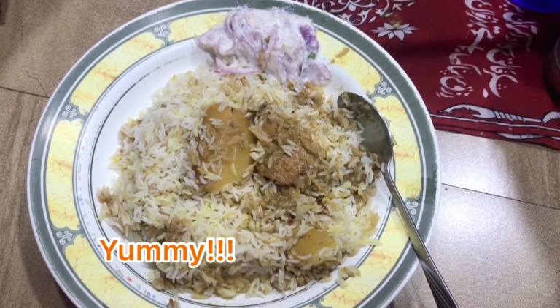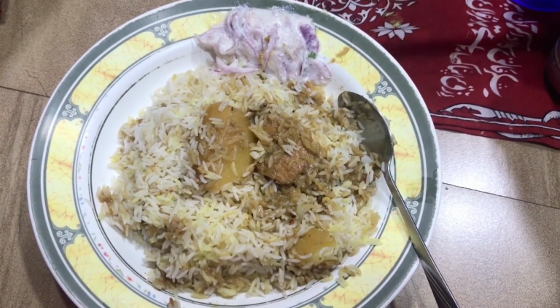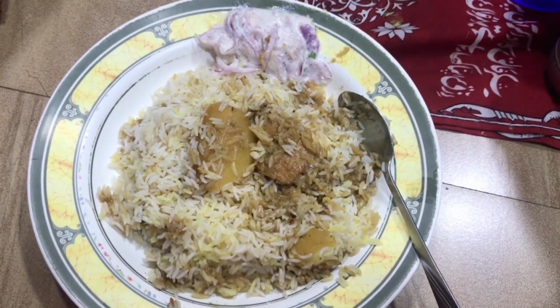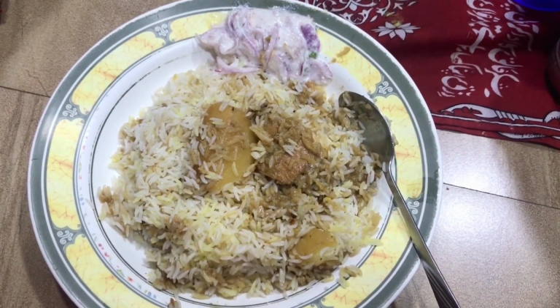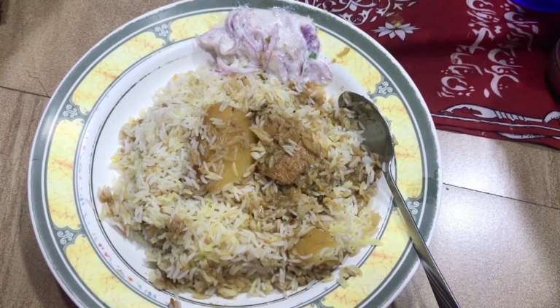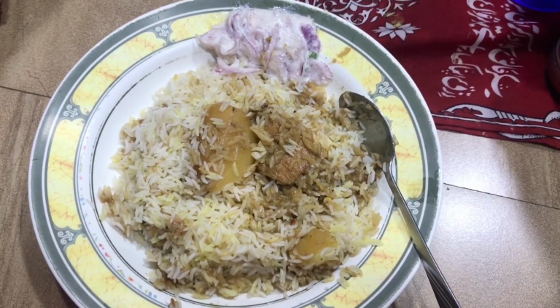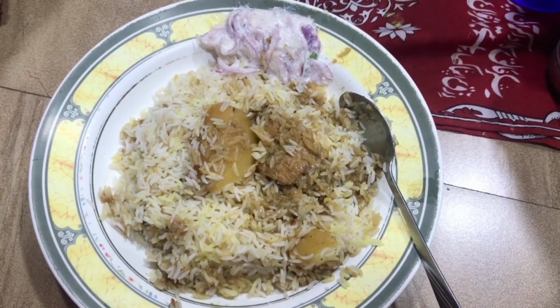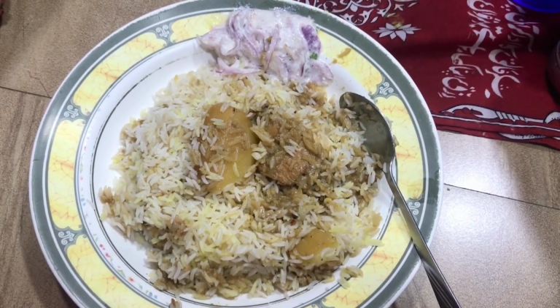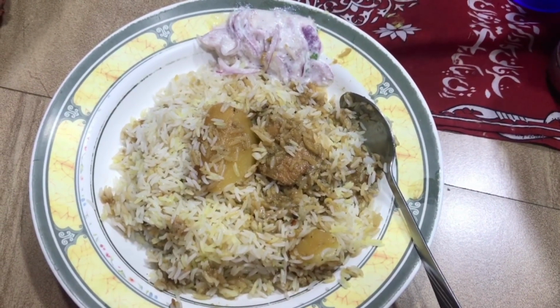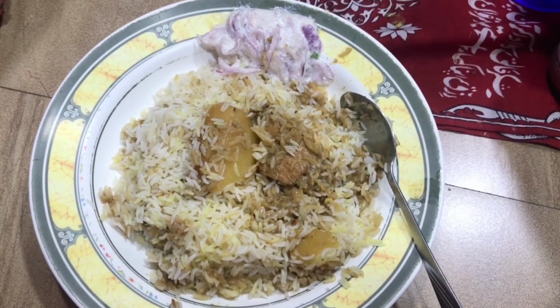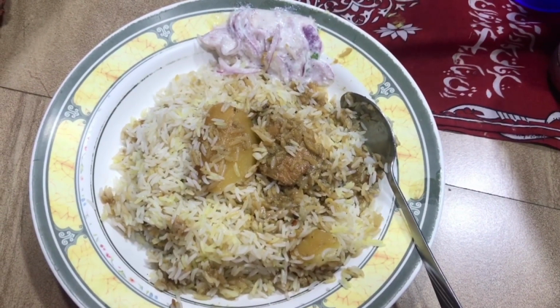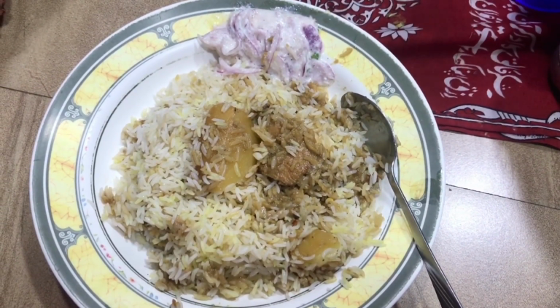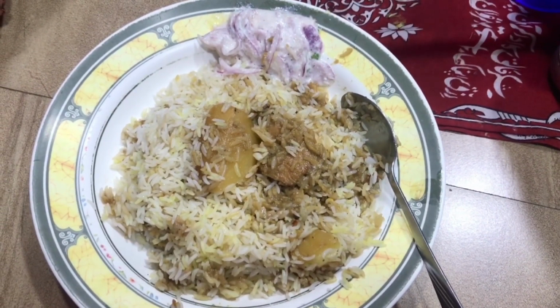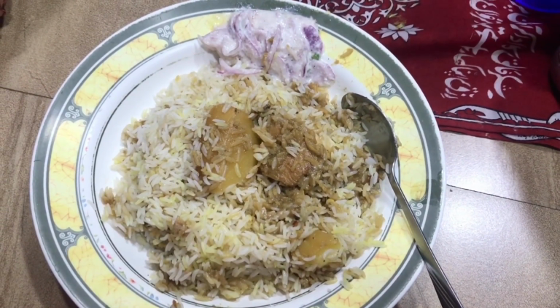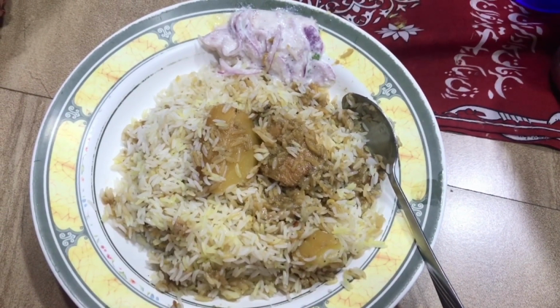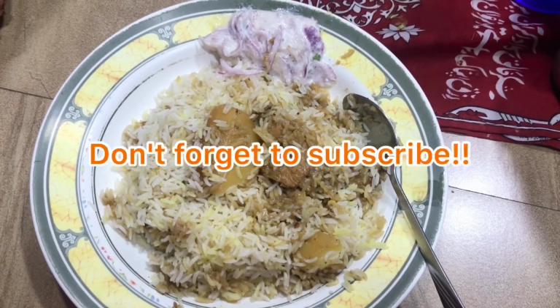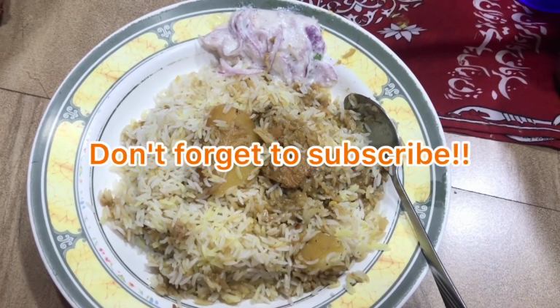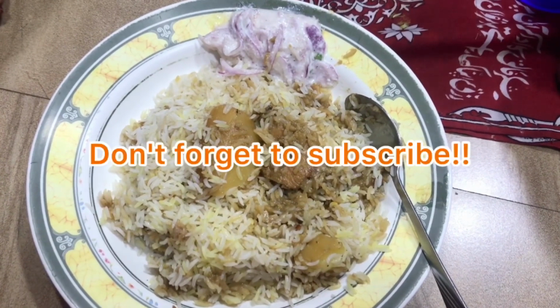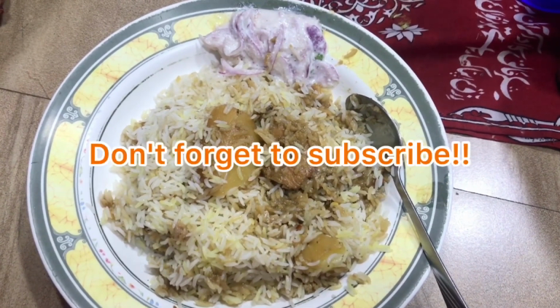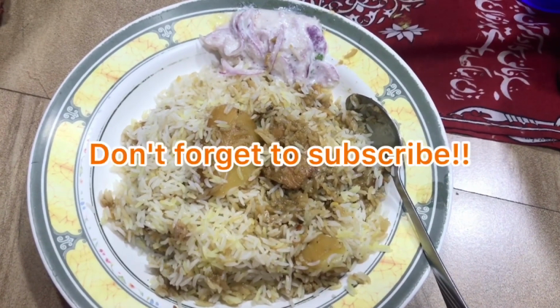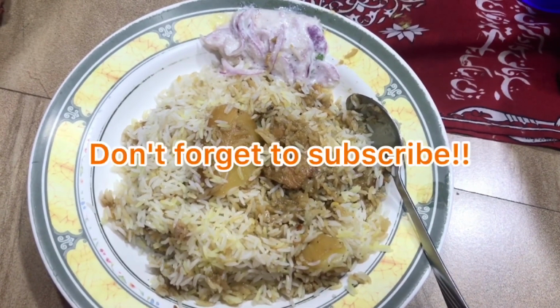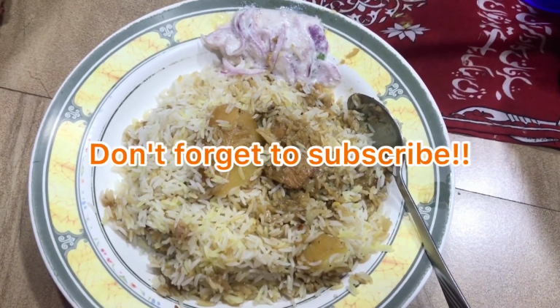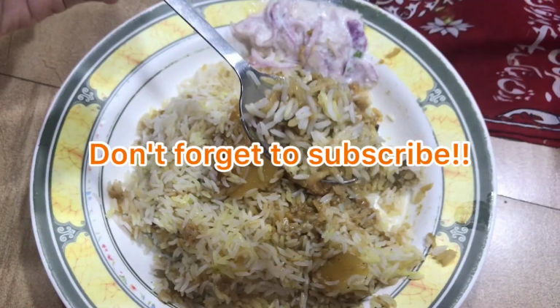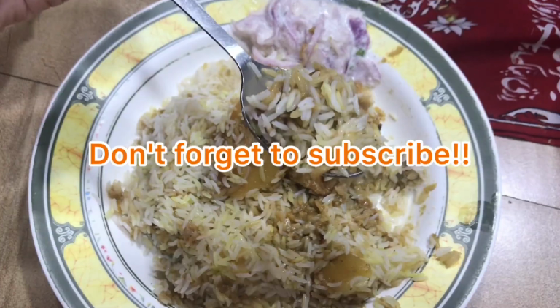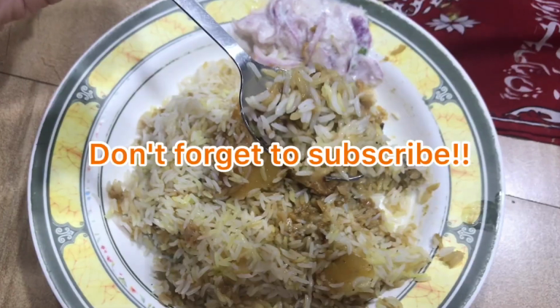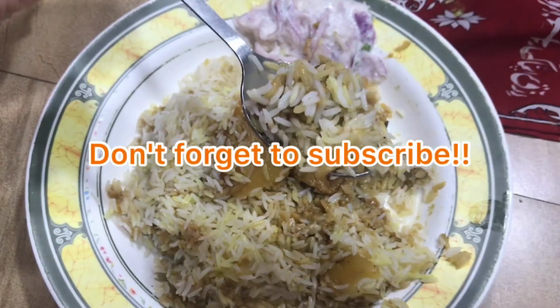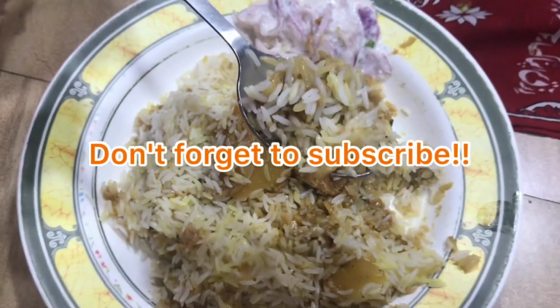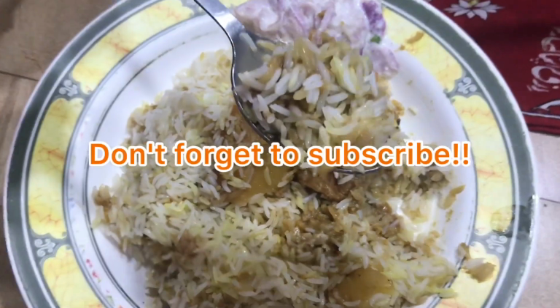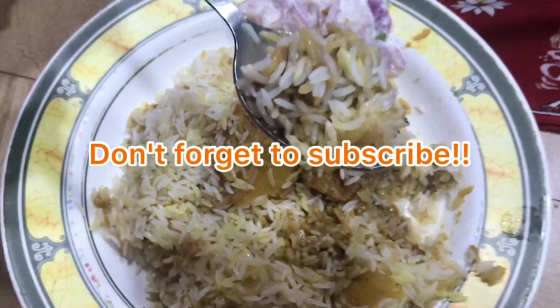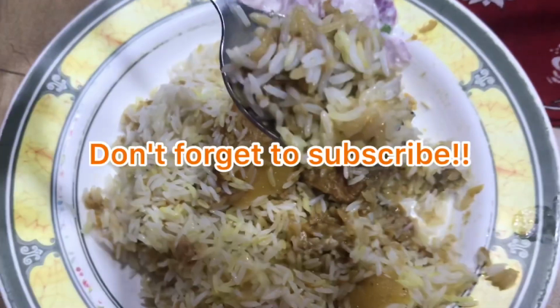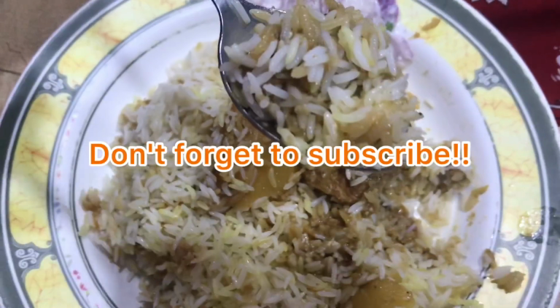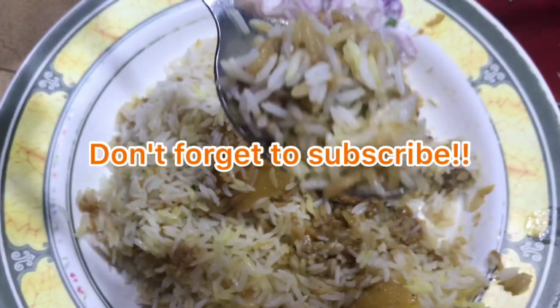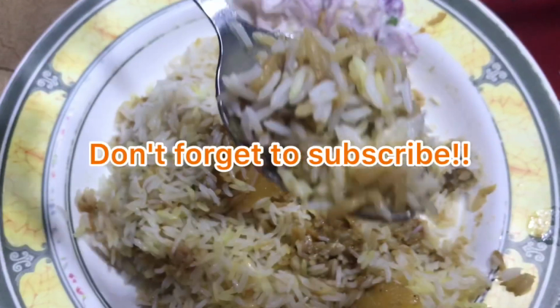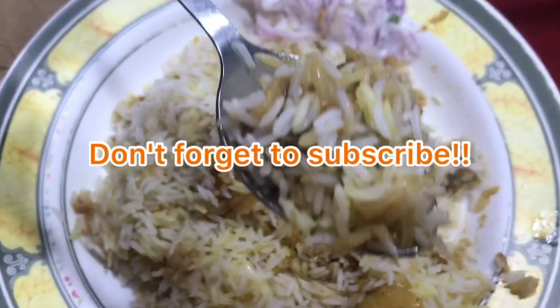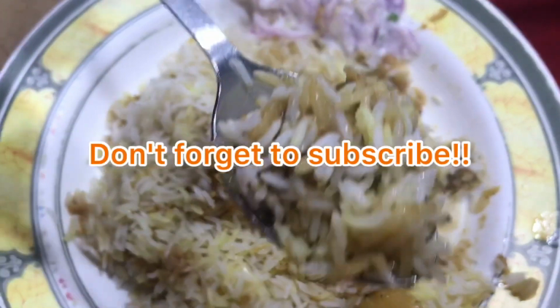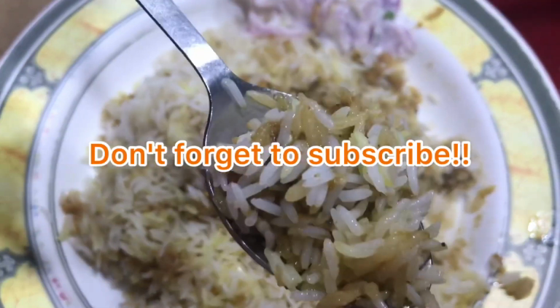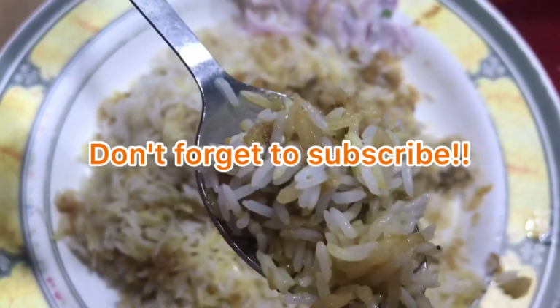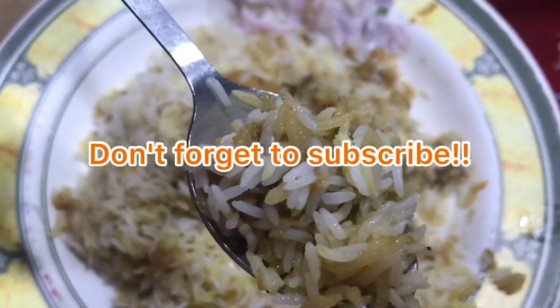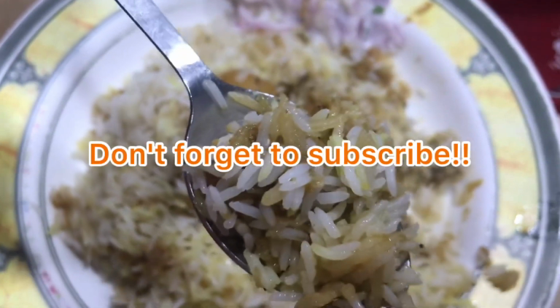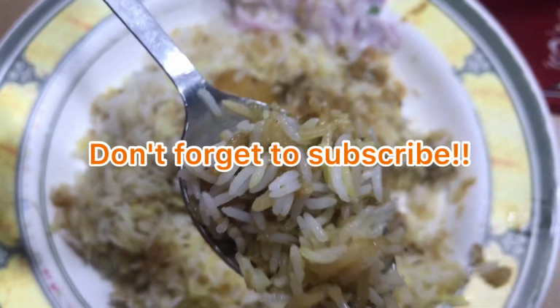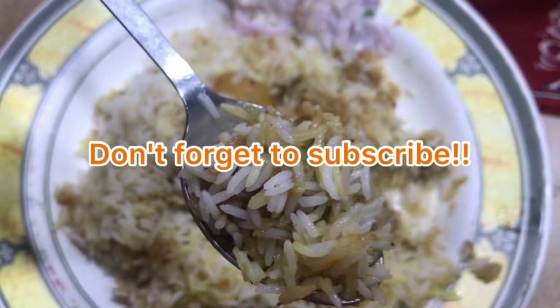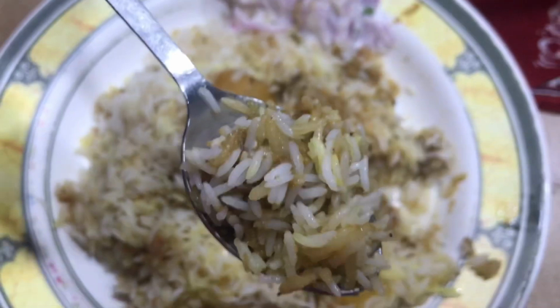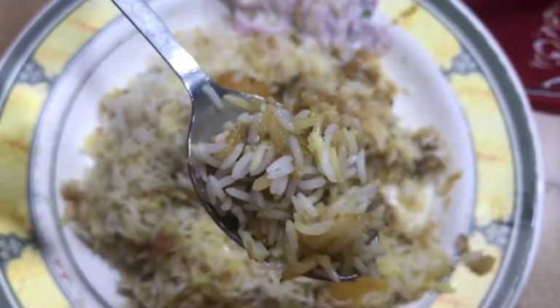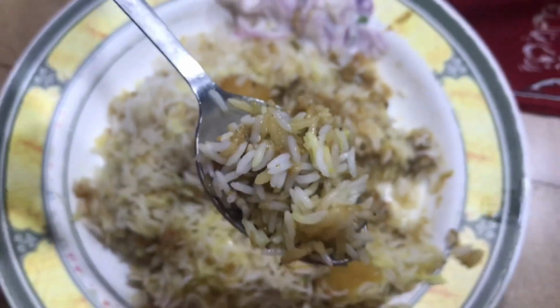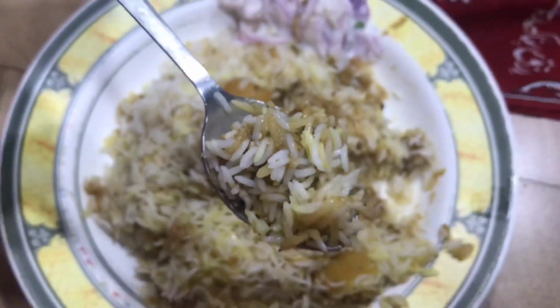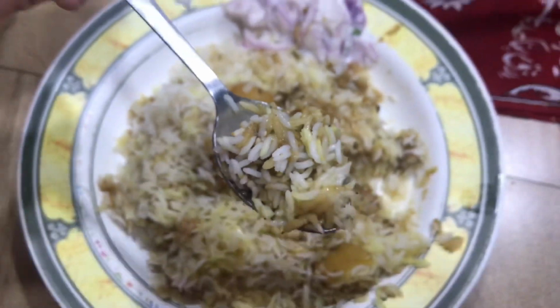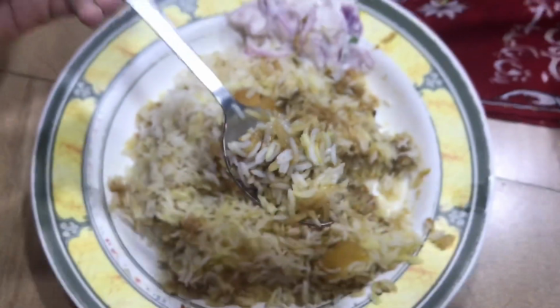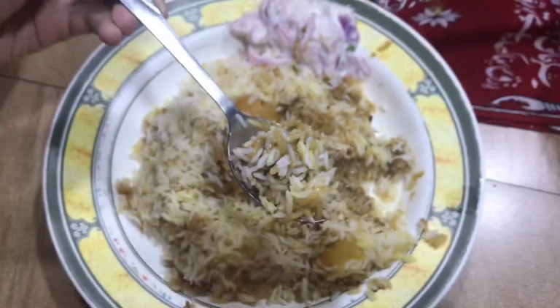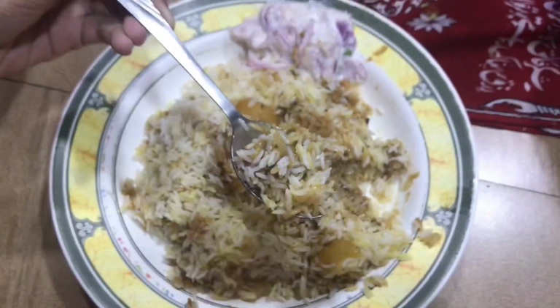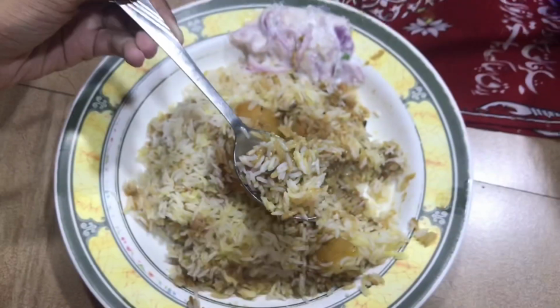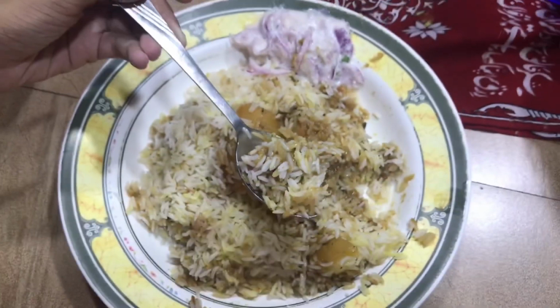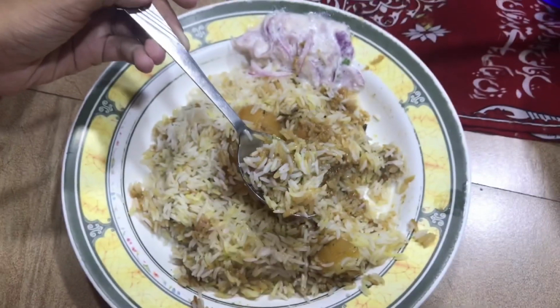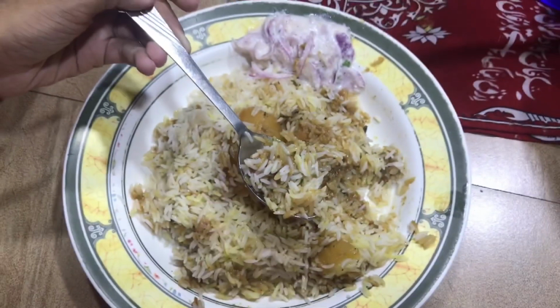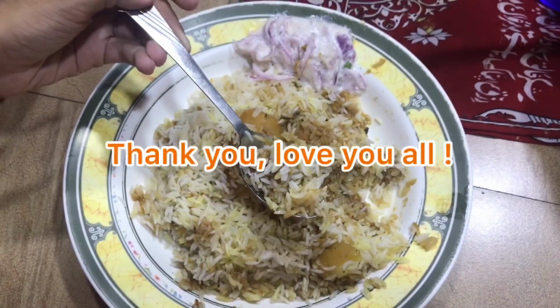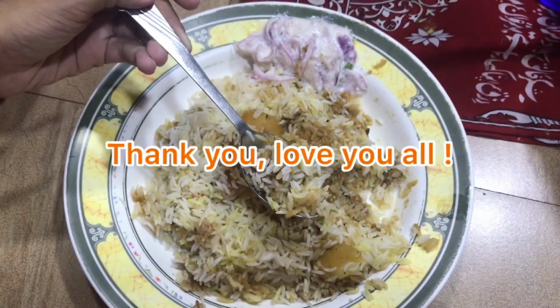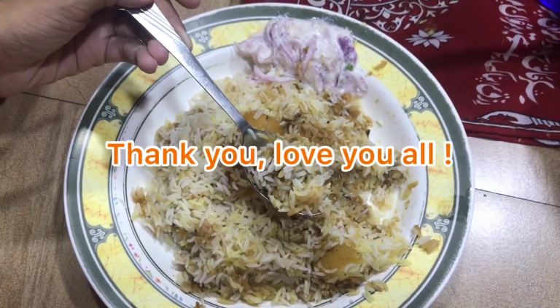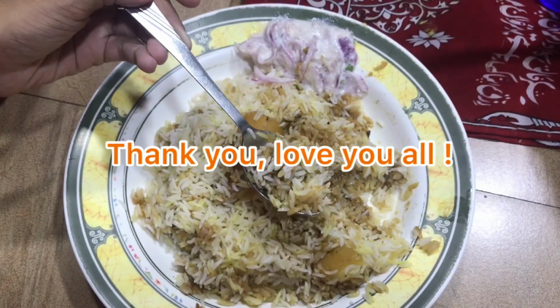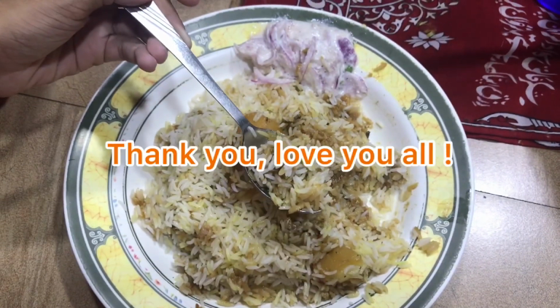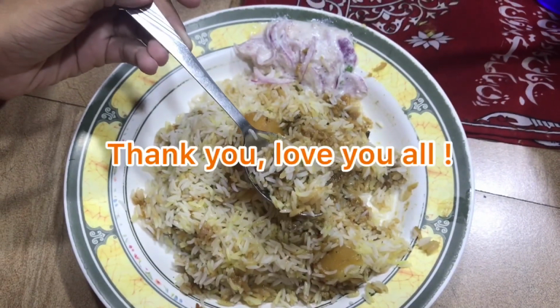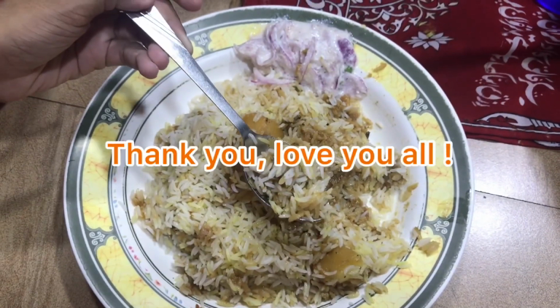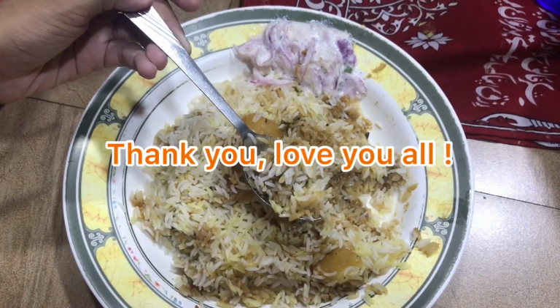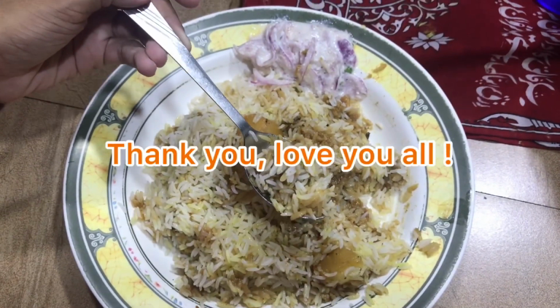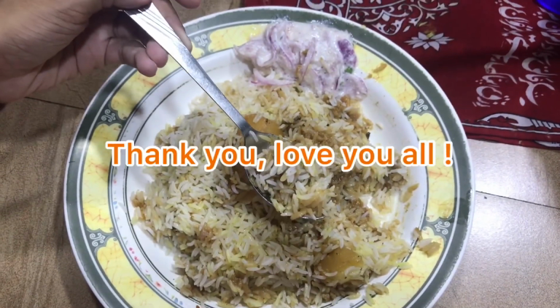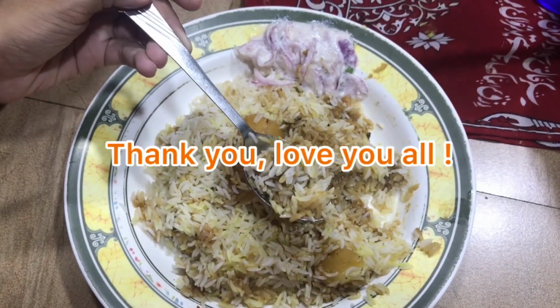Don't forget to subscribe to my channel and let me know if you like this recipe. Comment if you want me to cook something else. Thank you very much, love you all.